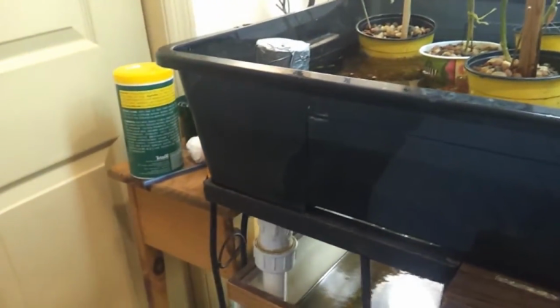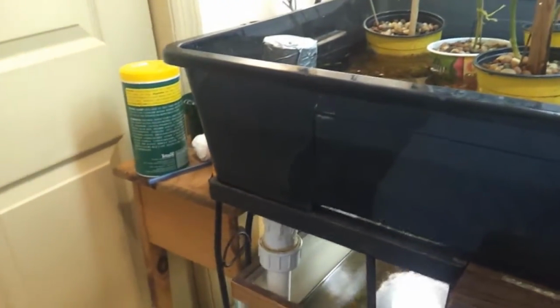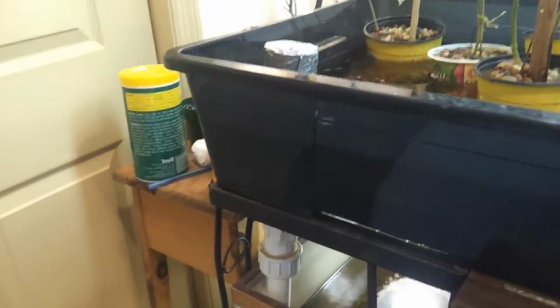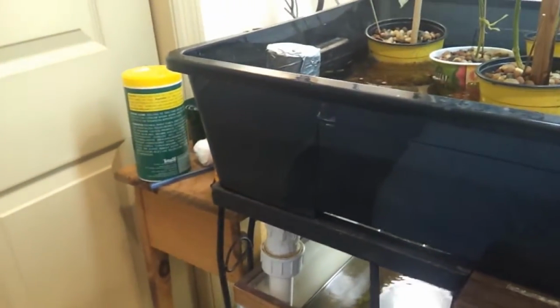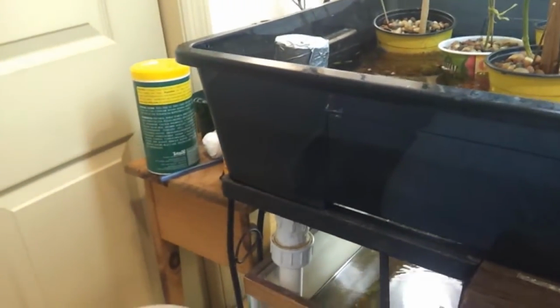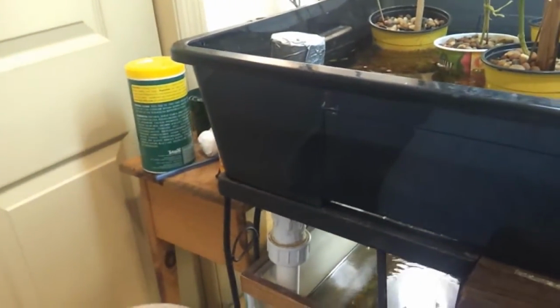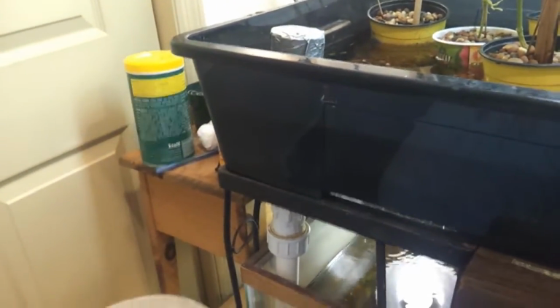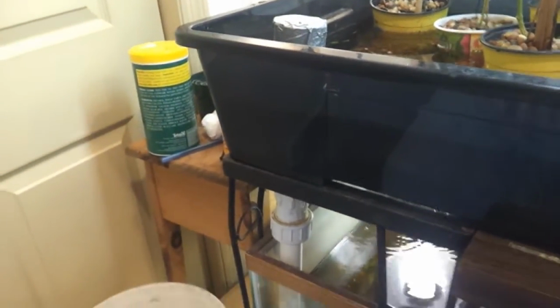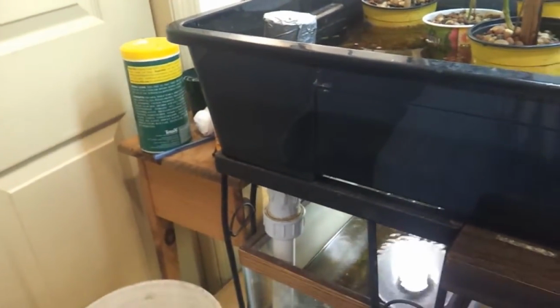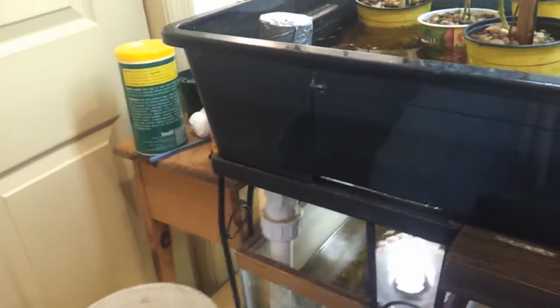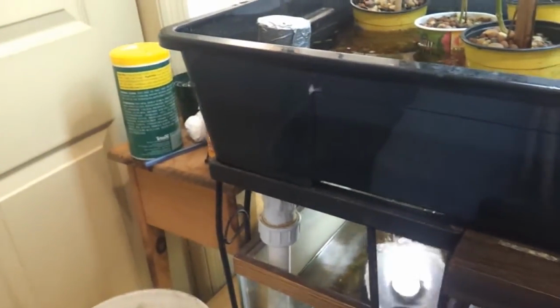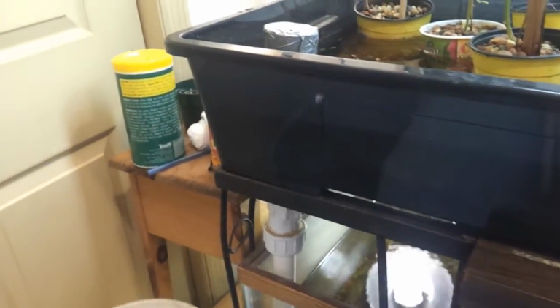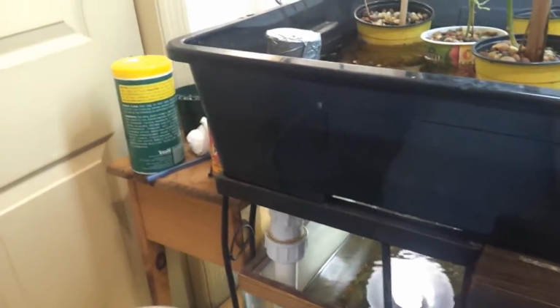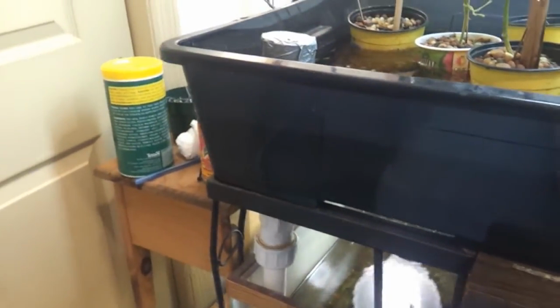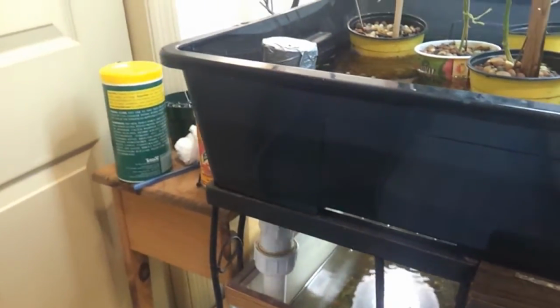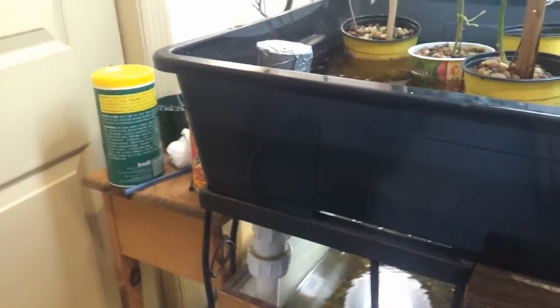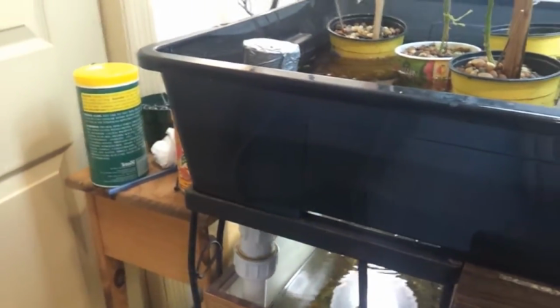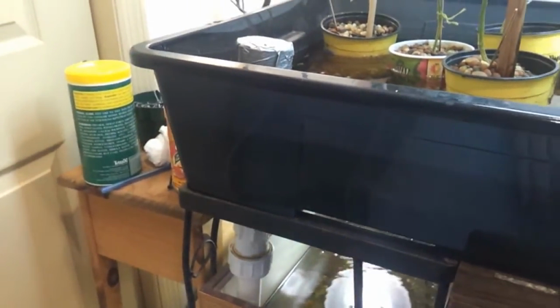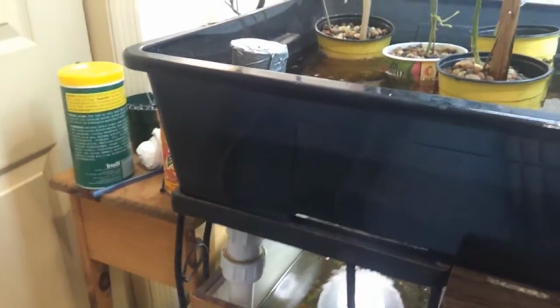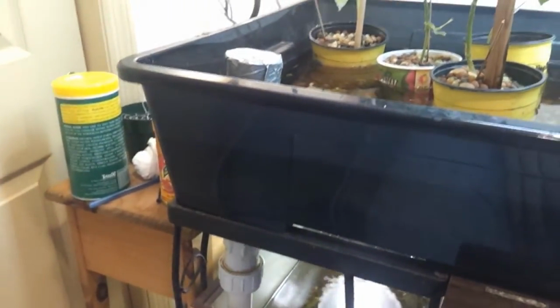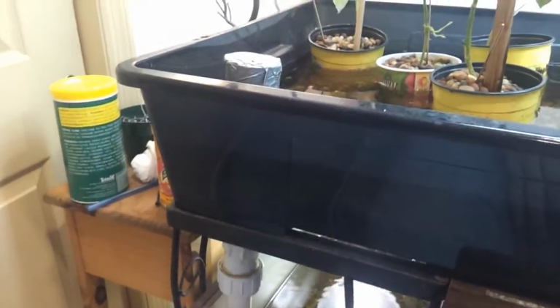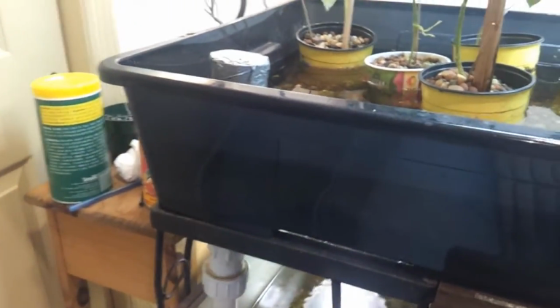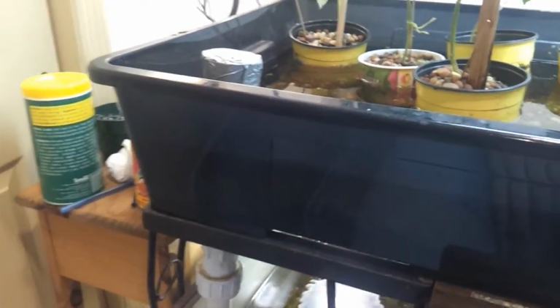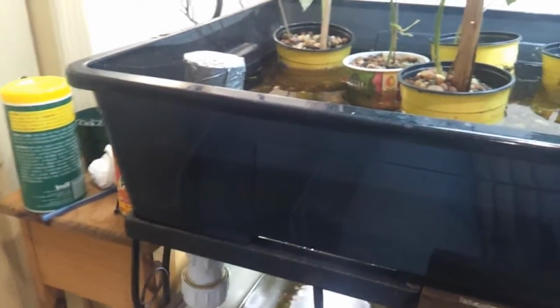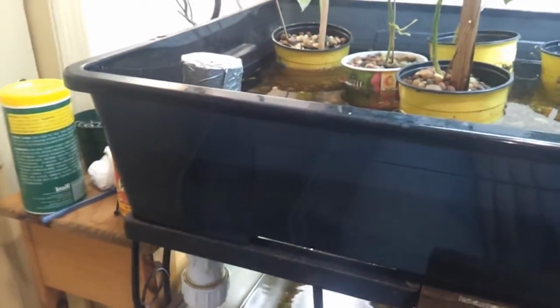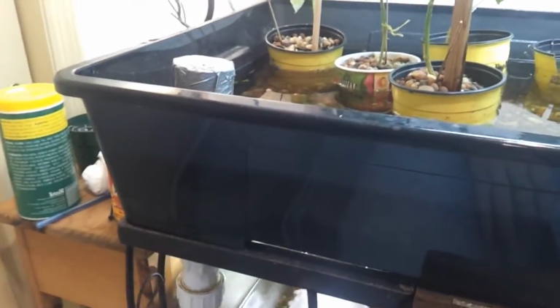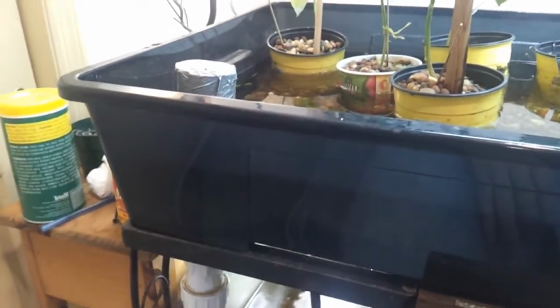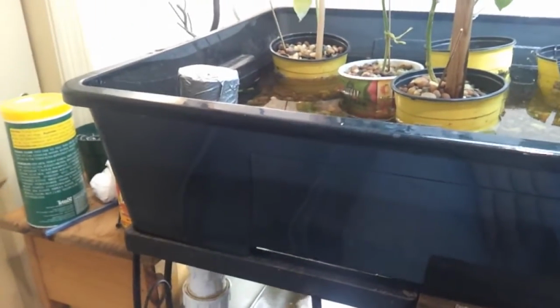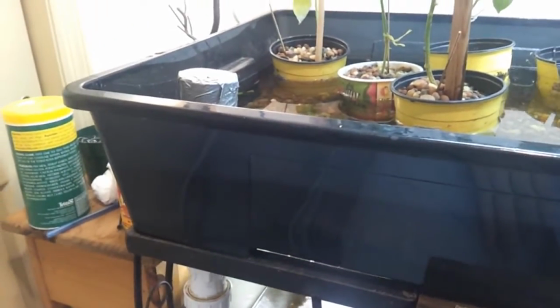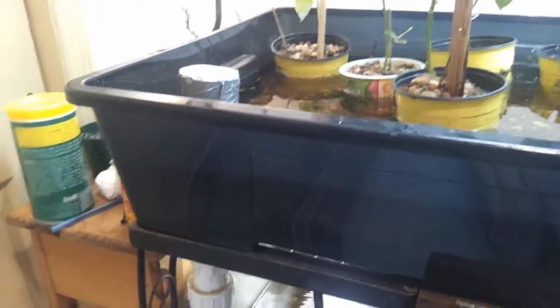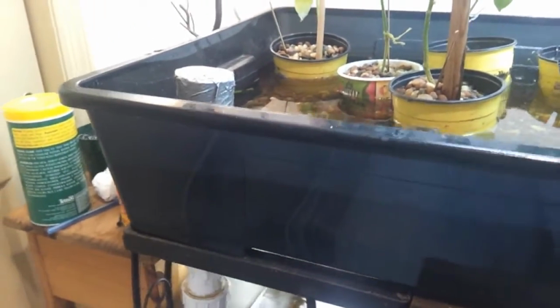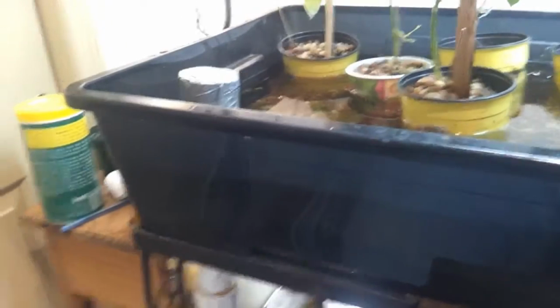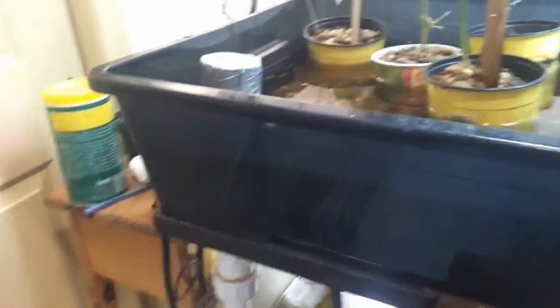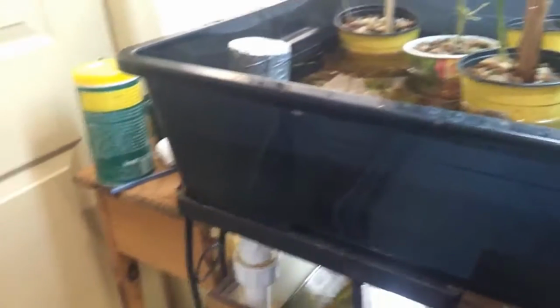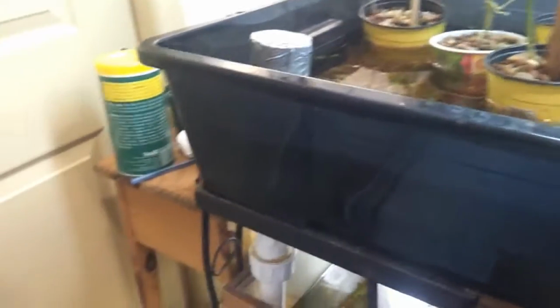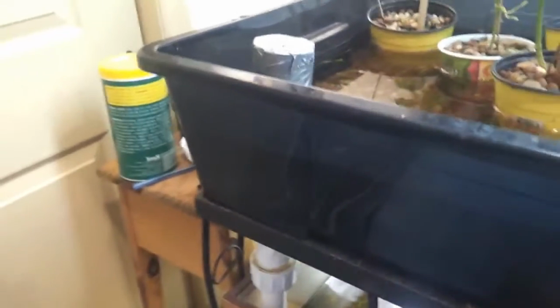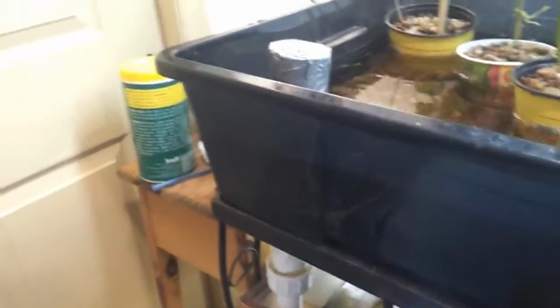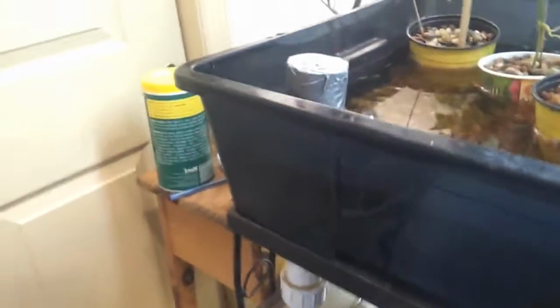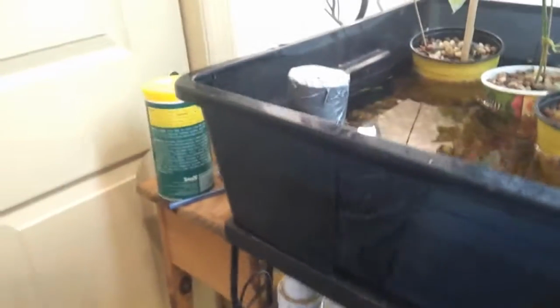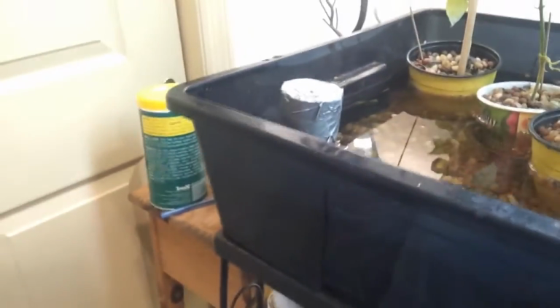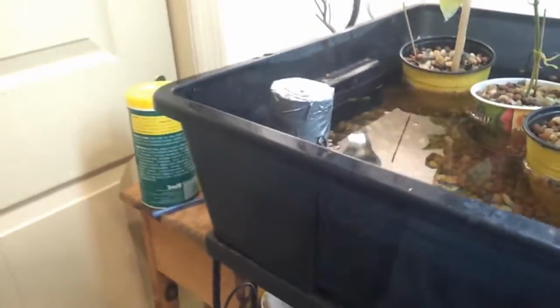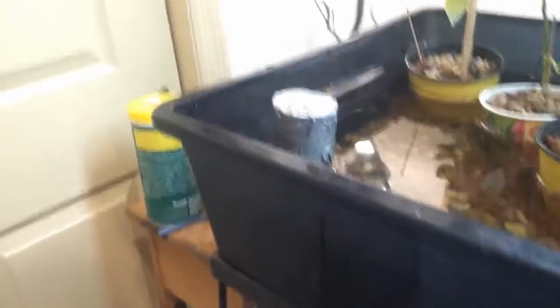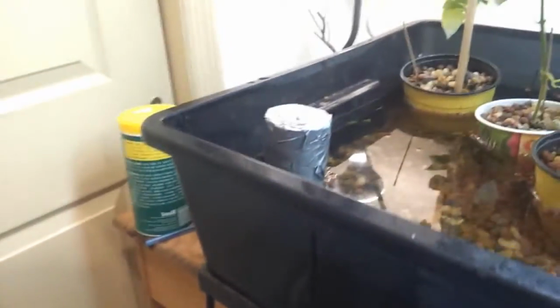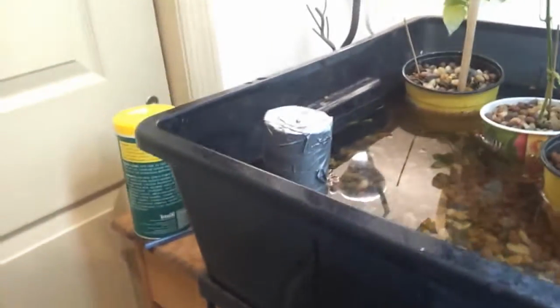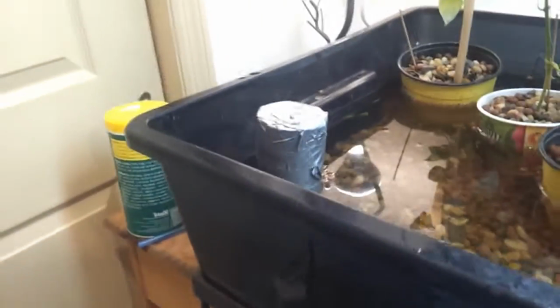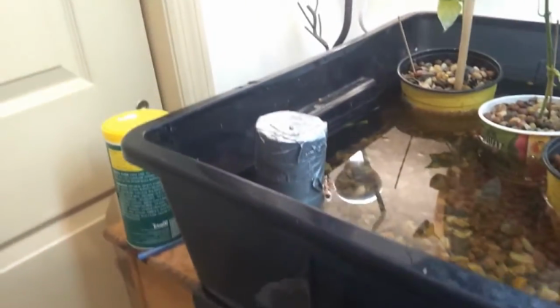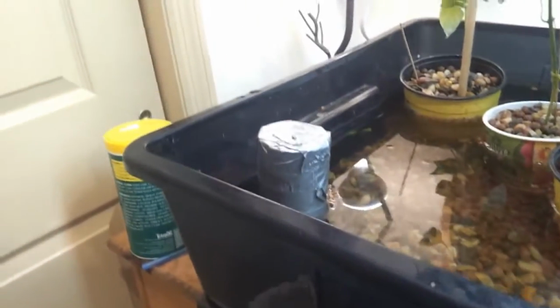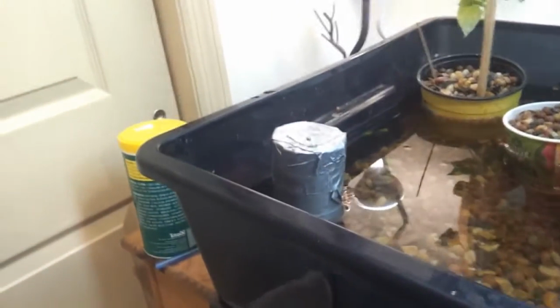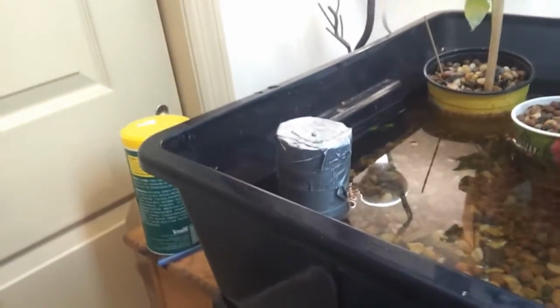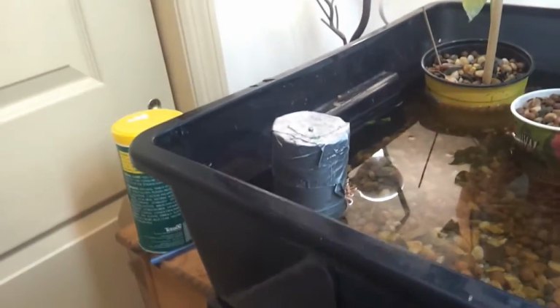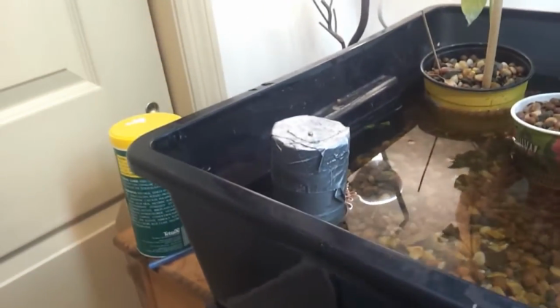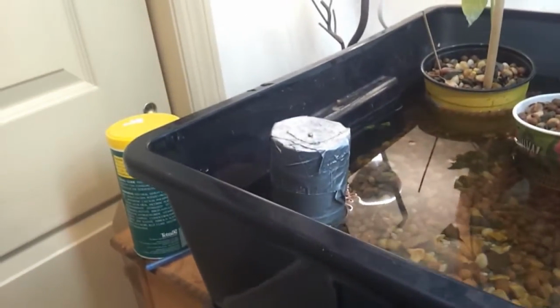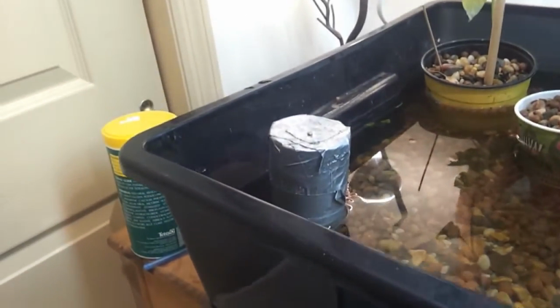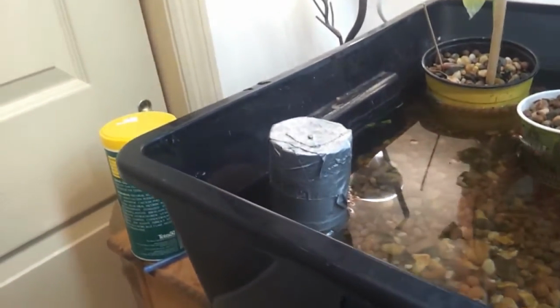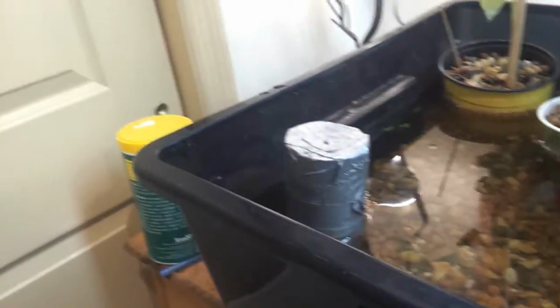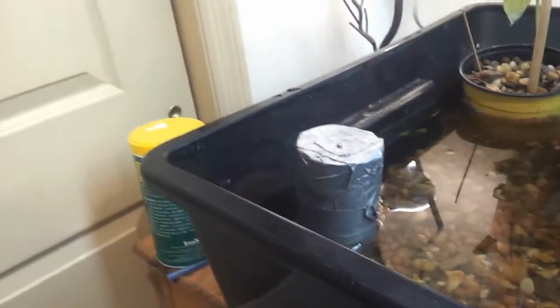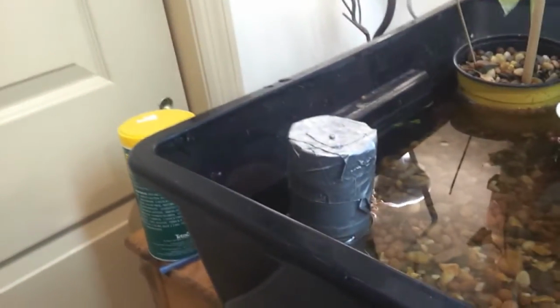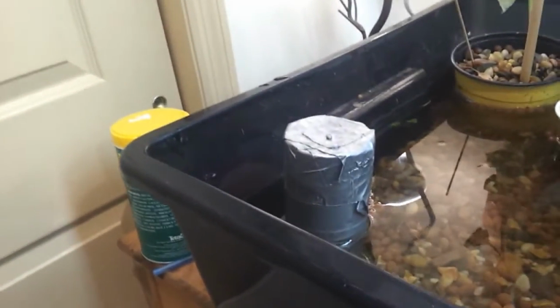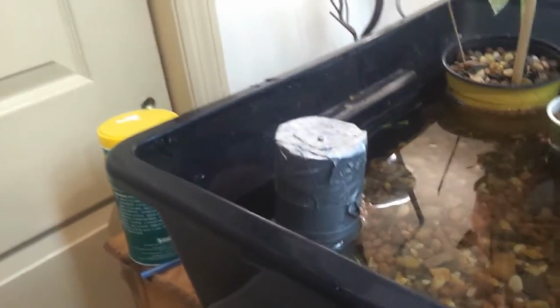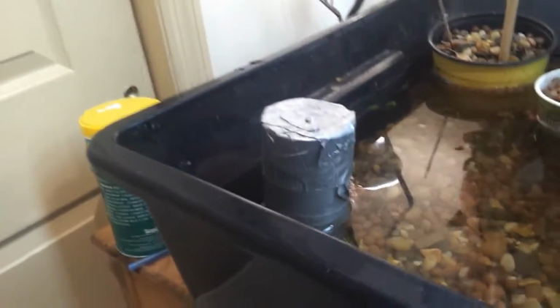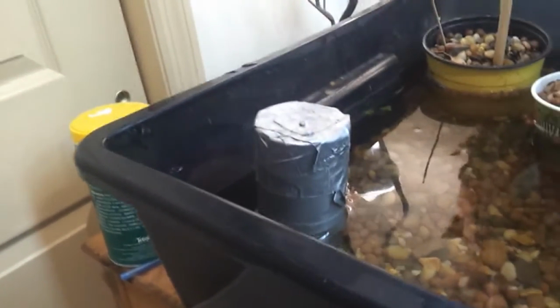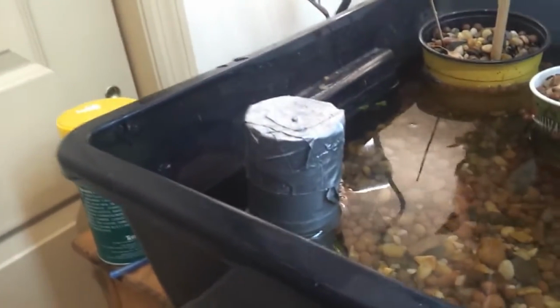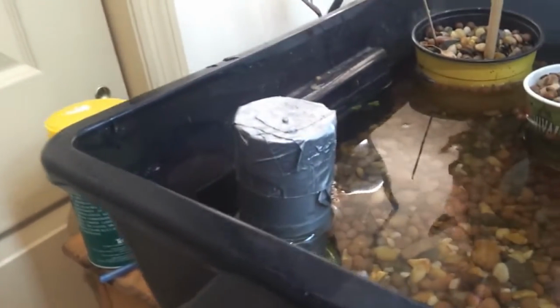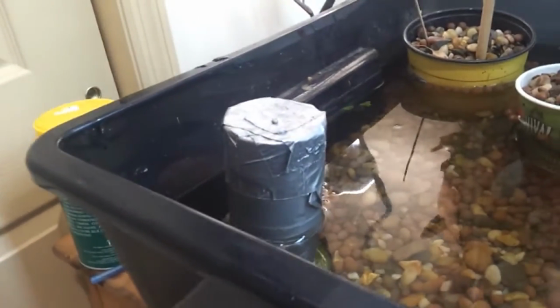I had mentioned that I was working on a bell siphon for my setup. I'll show you a little bit here. It's starting to get going here, it should go off in a minute.